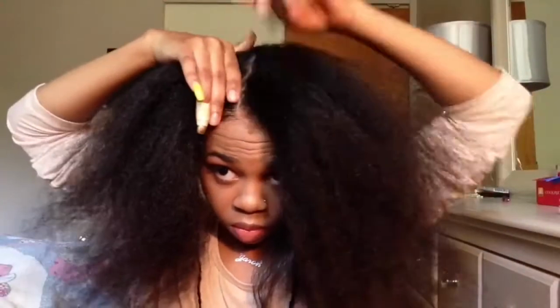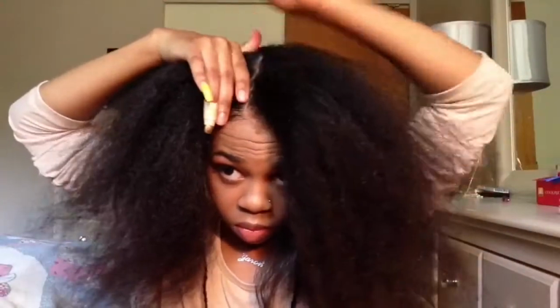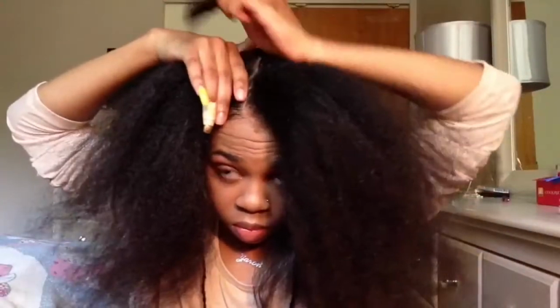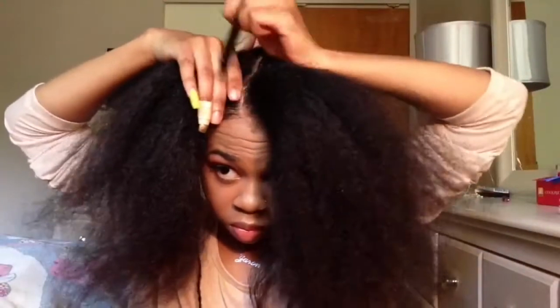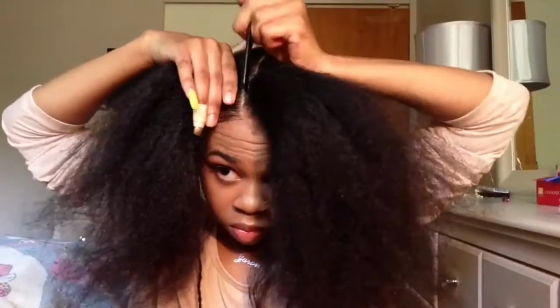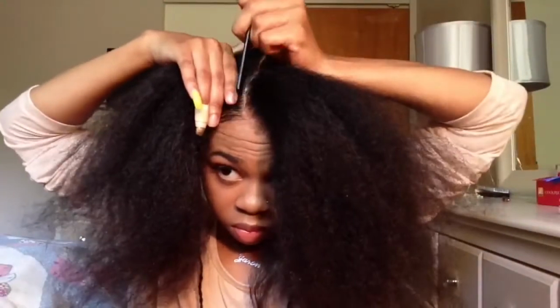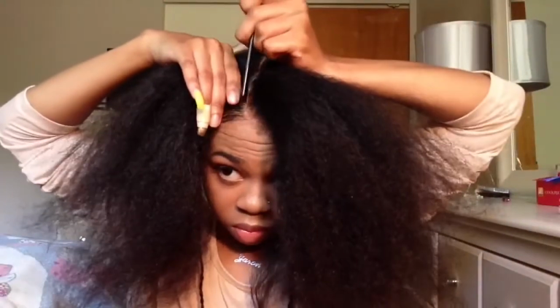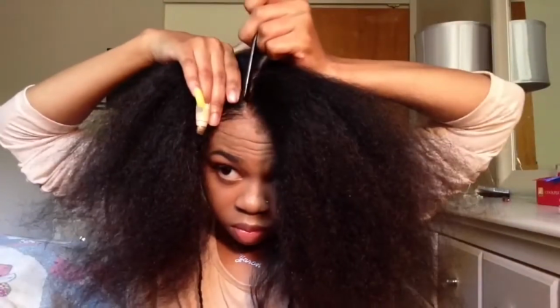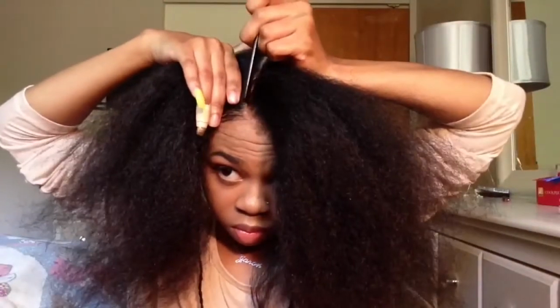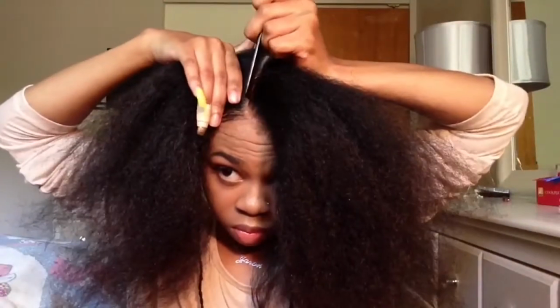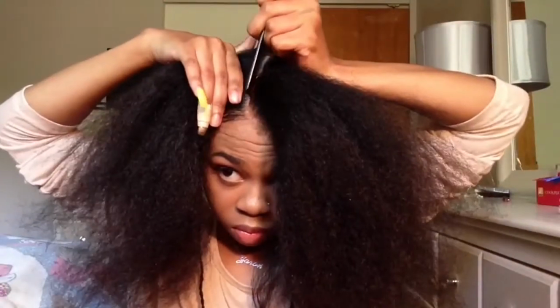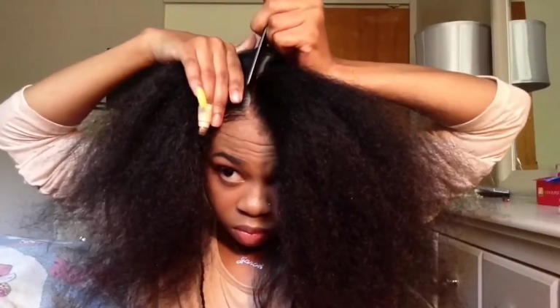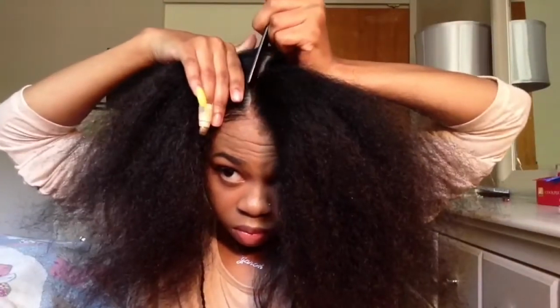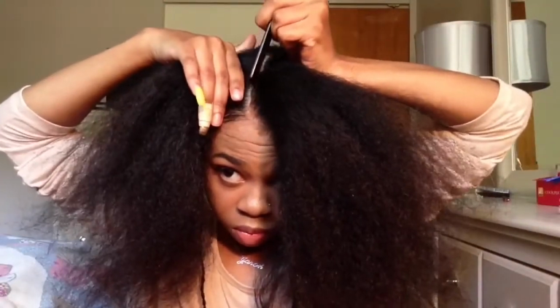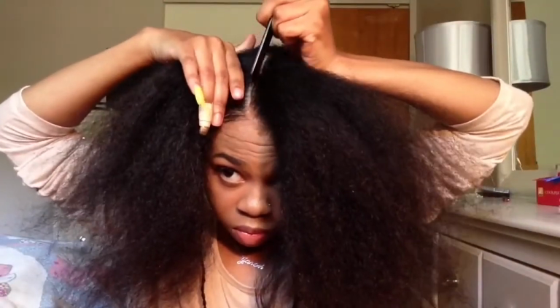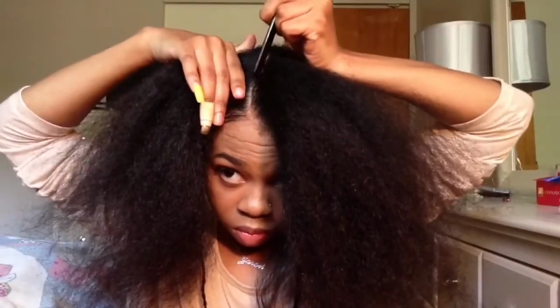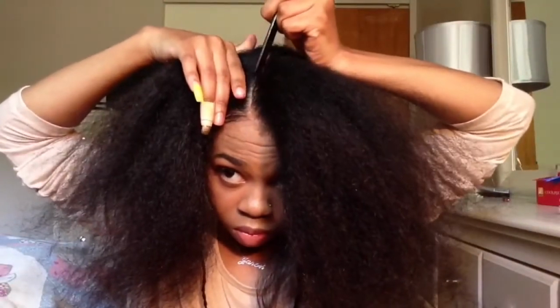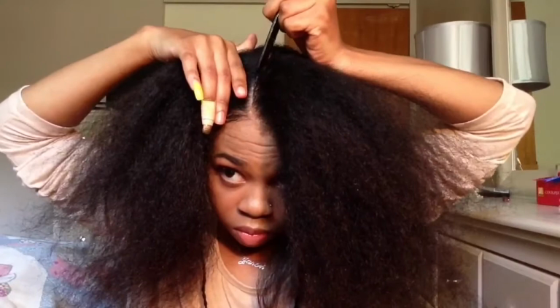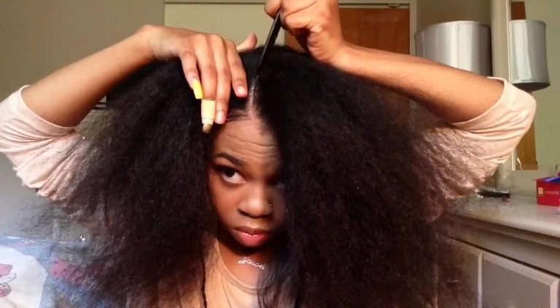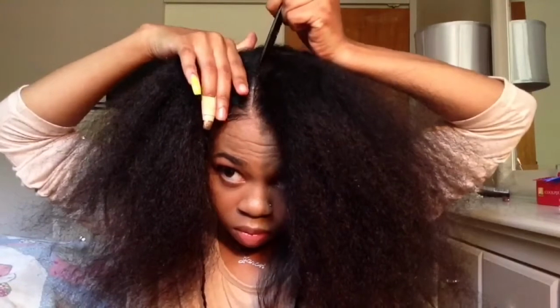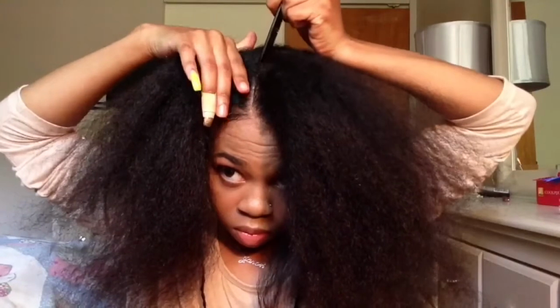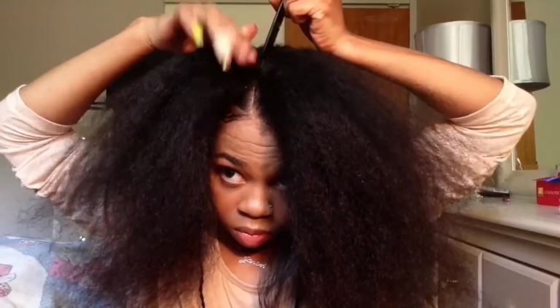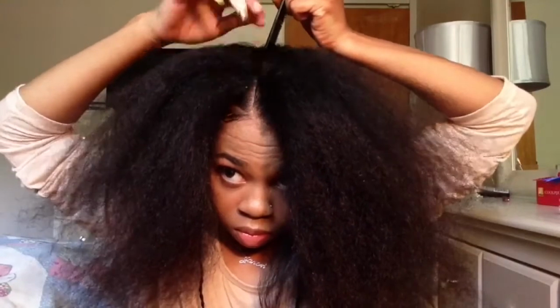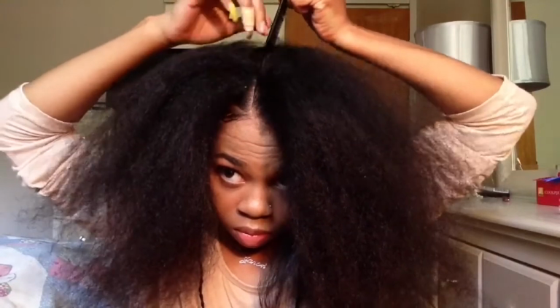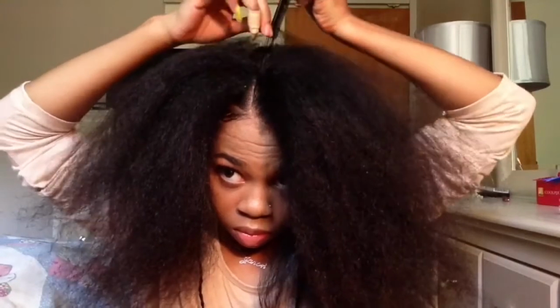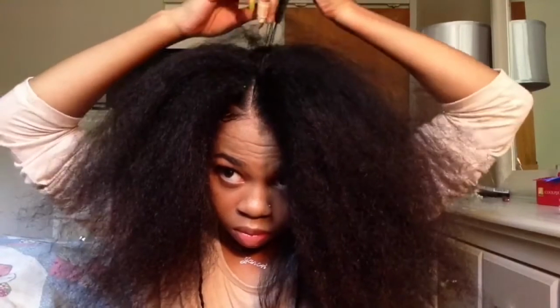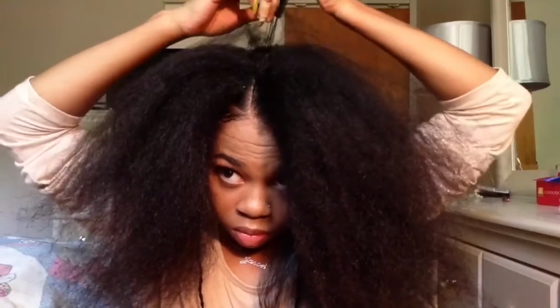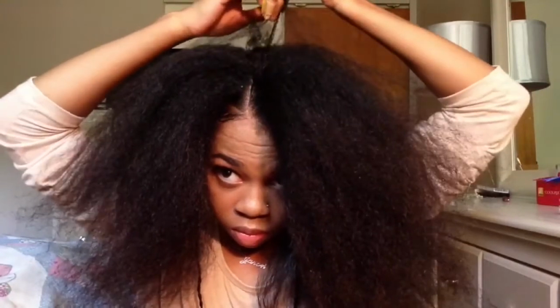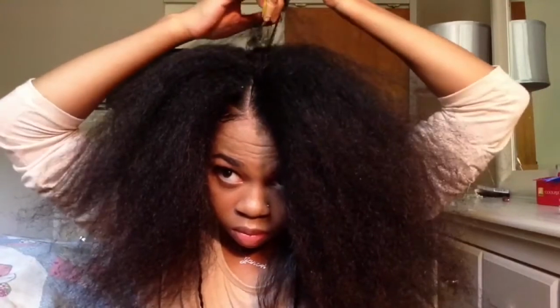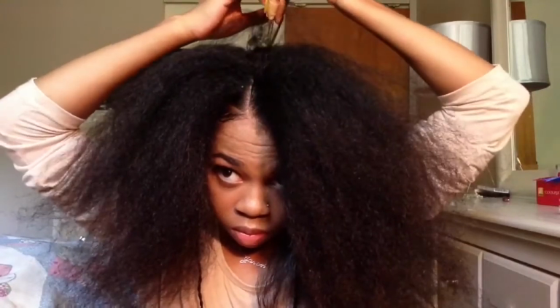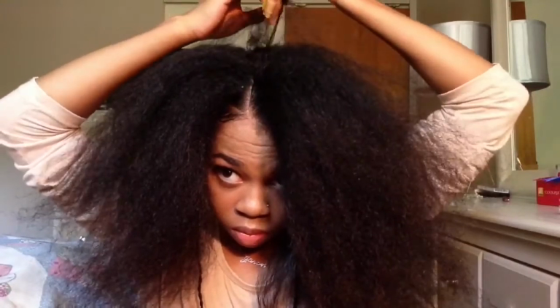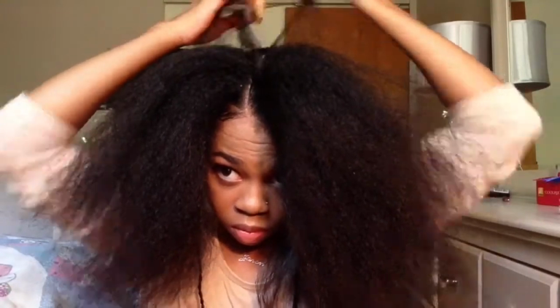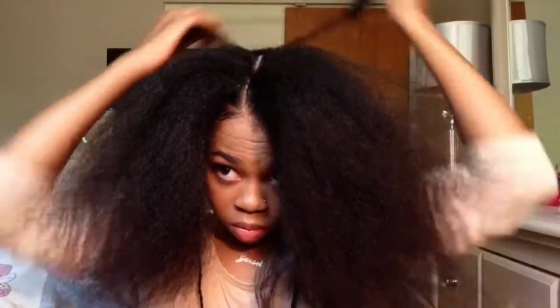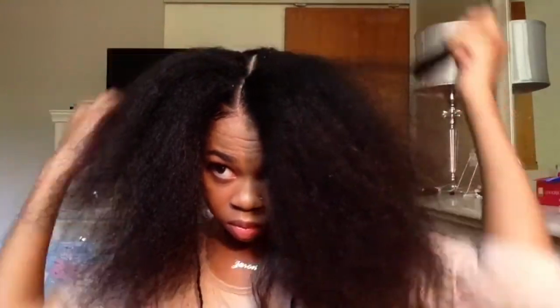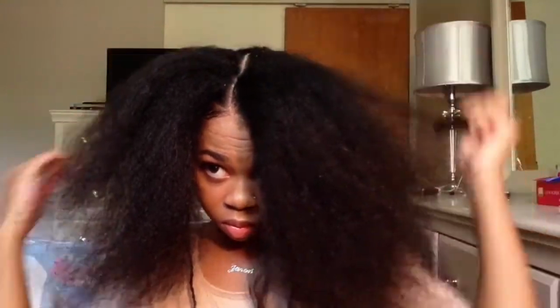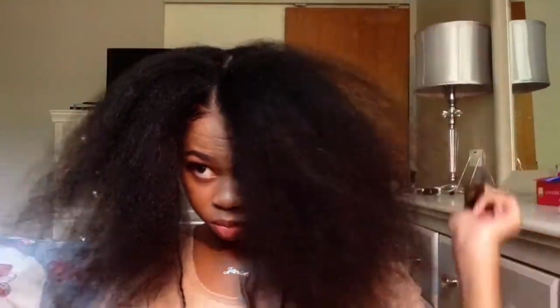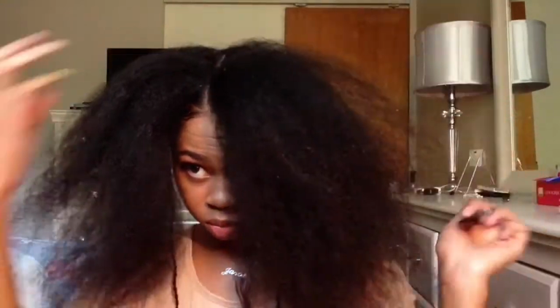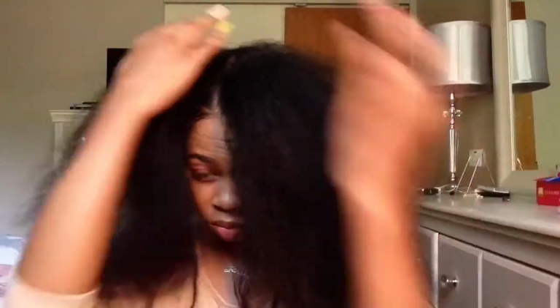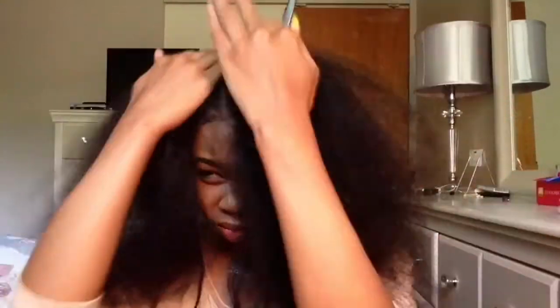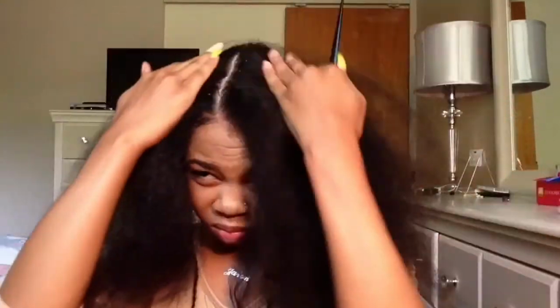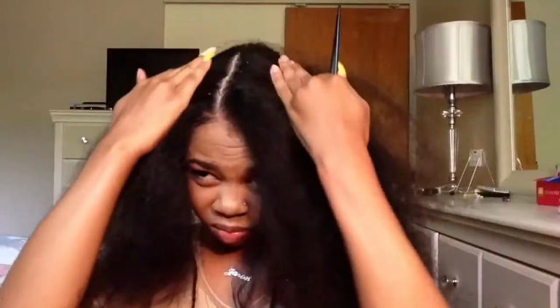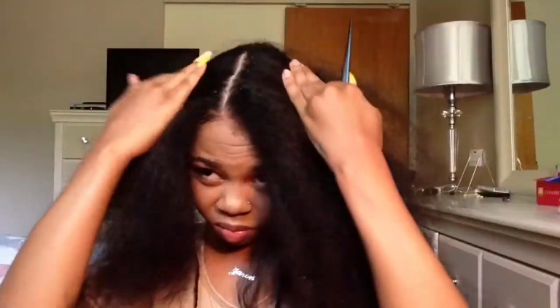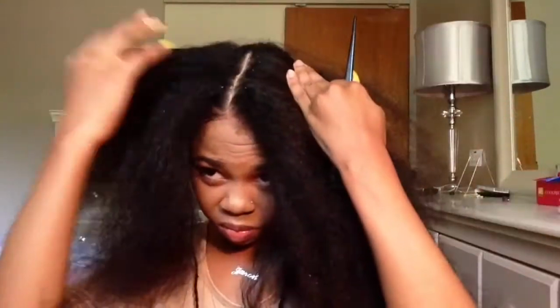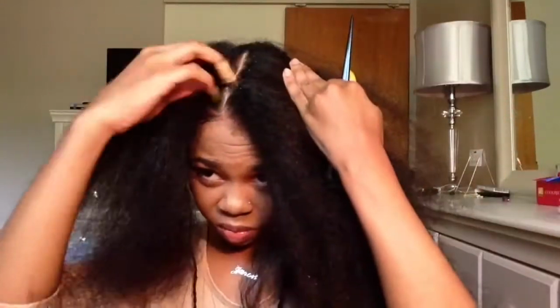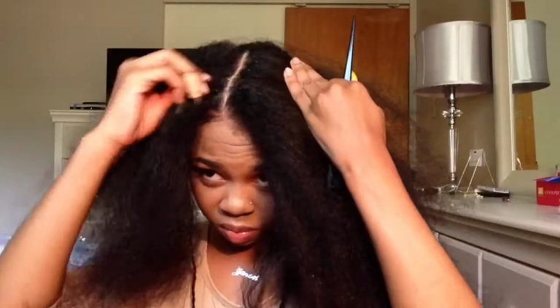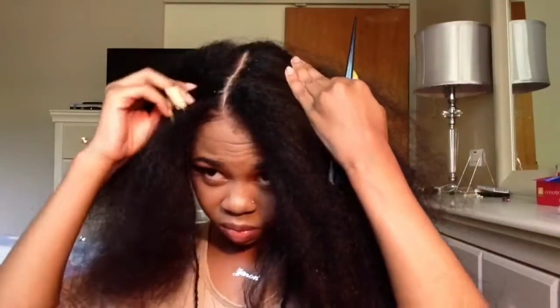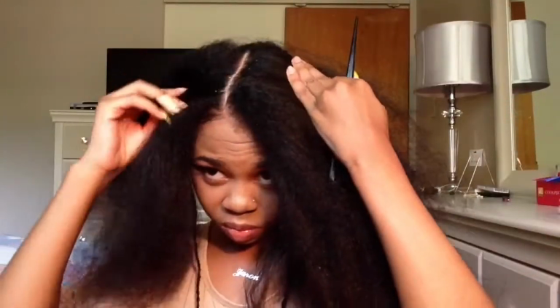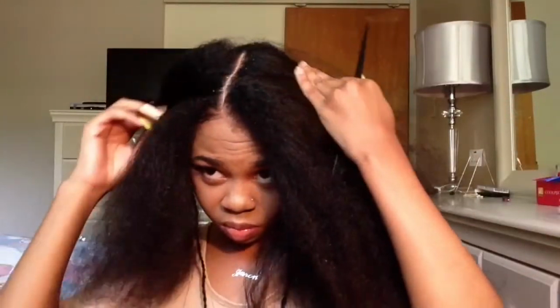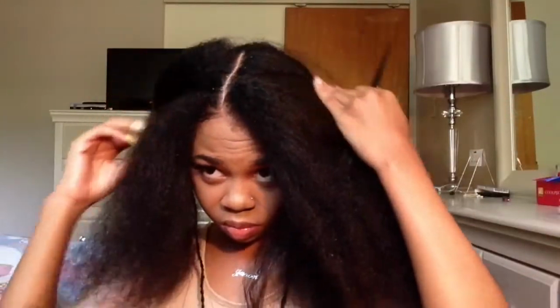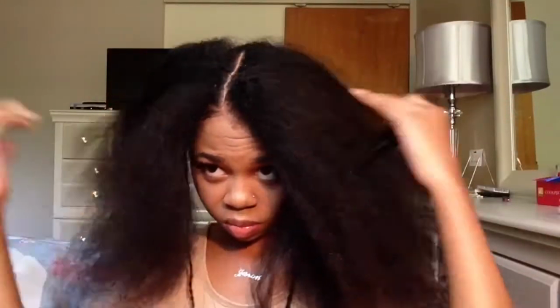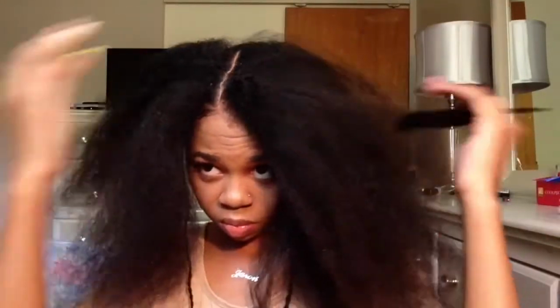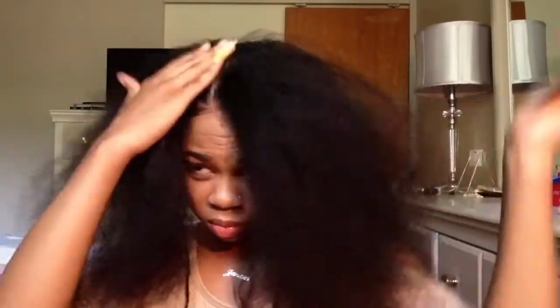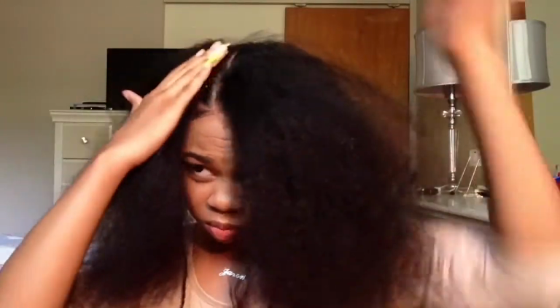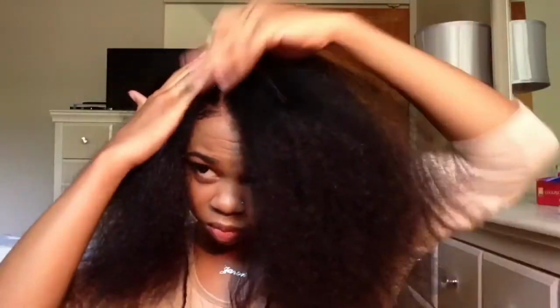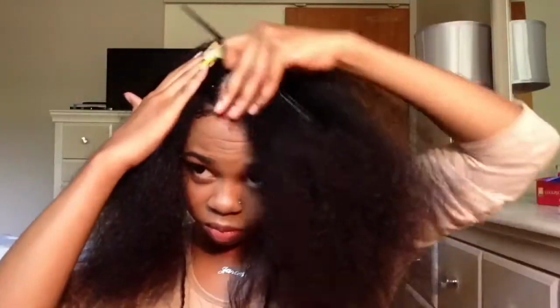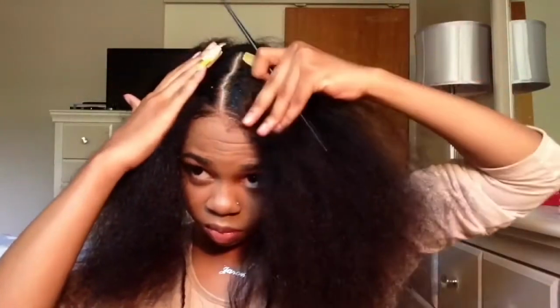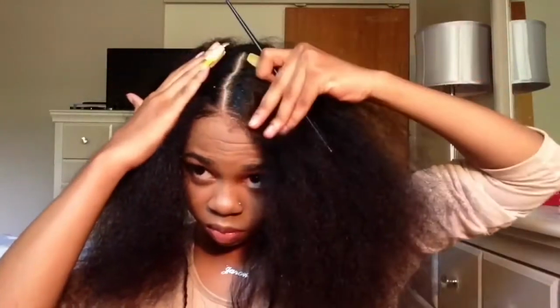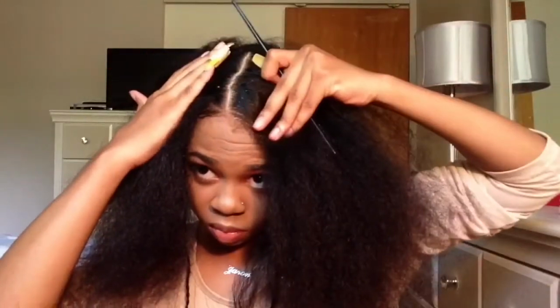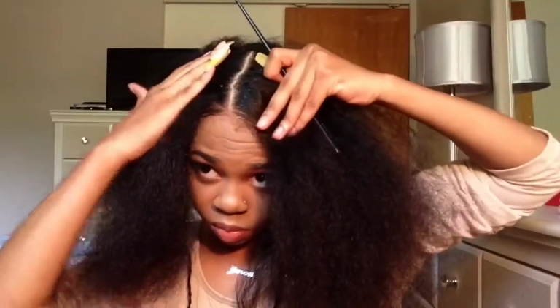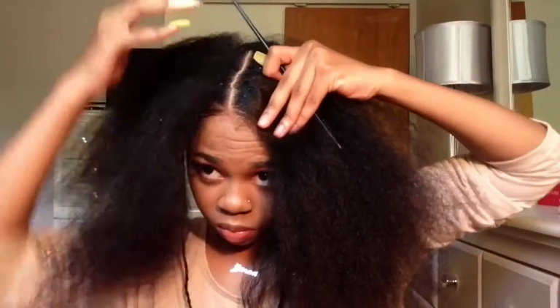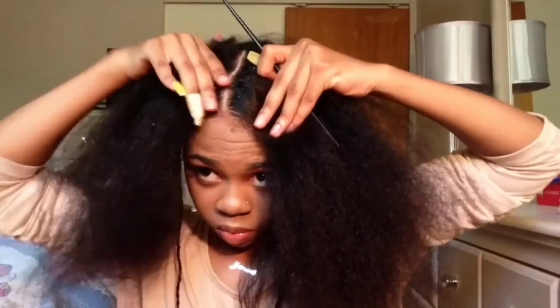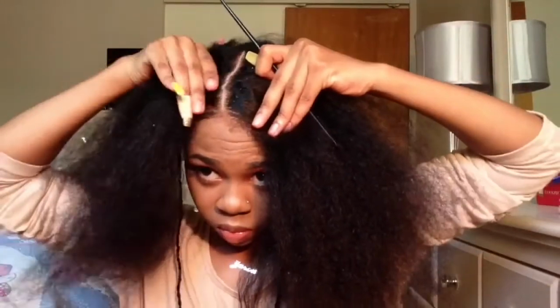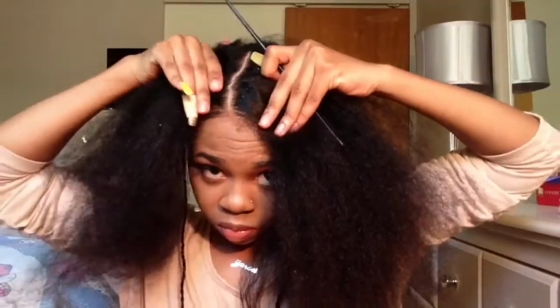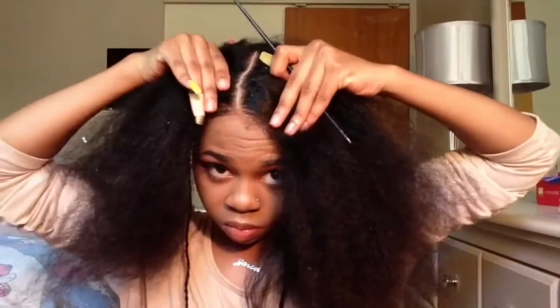And I'm going to continue my triangle section, so this parting will be going straight to the back of my head.